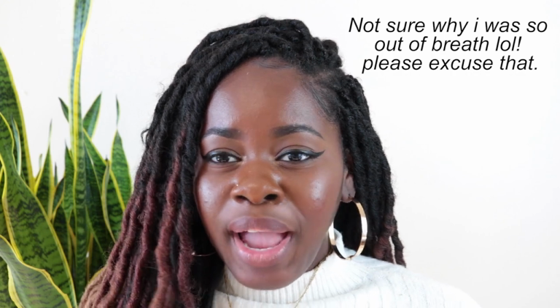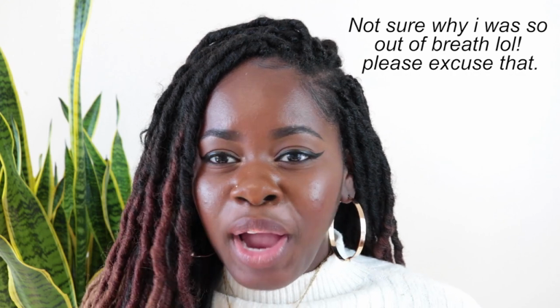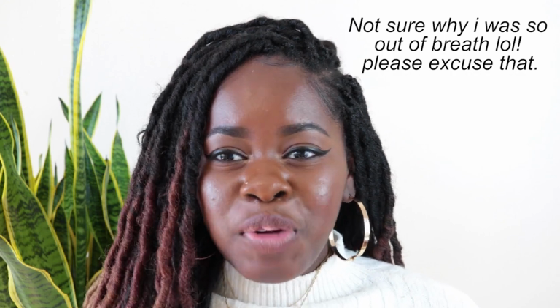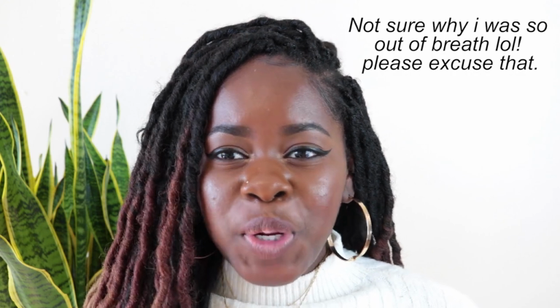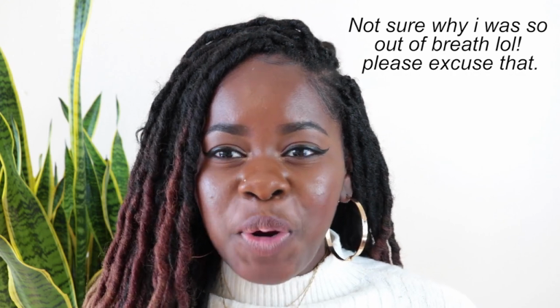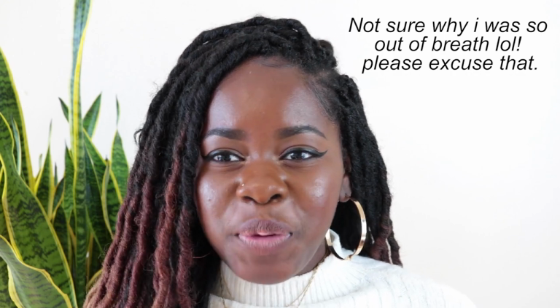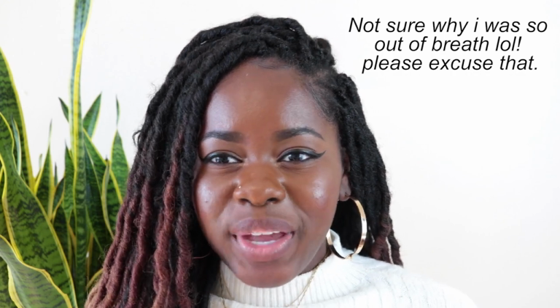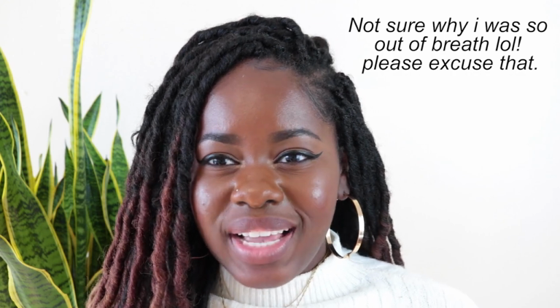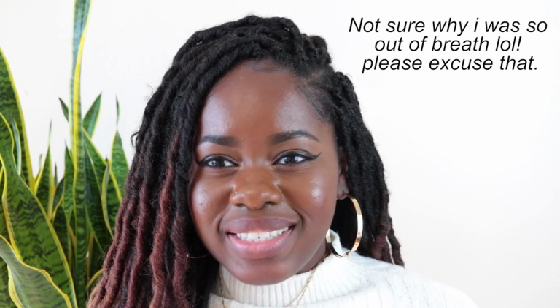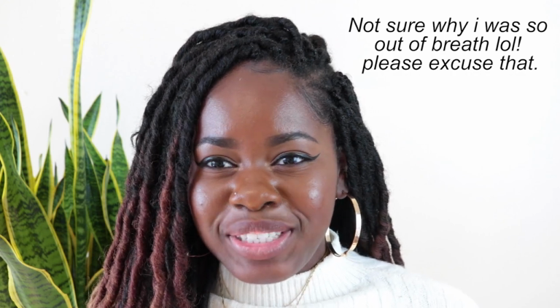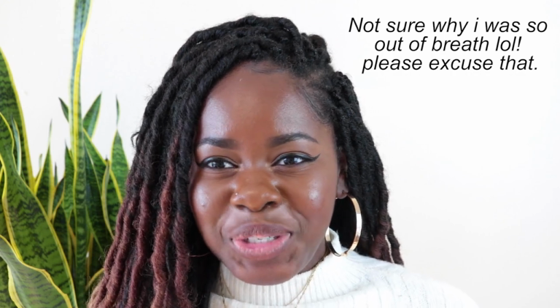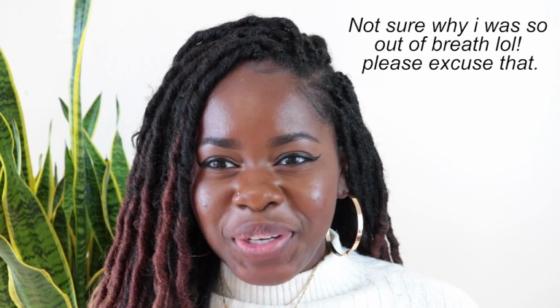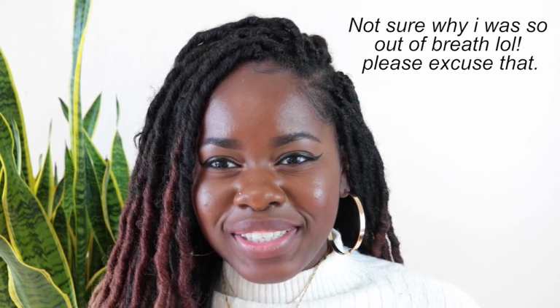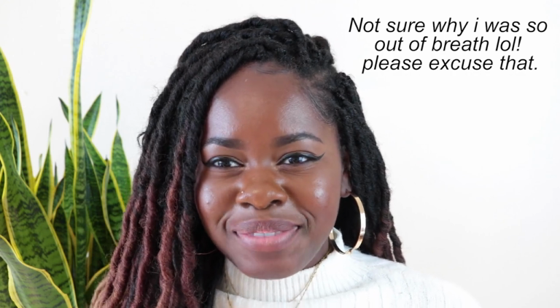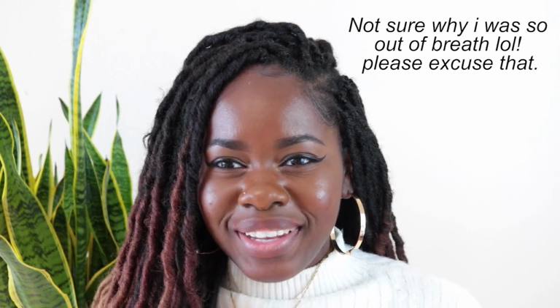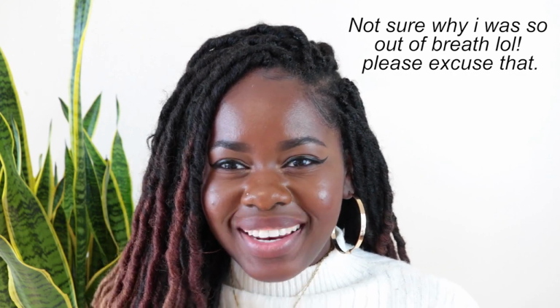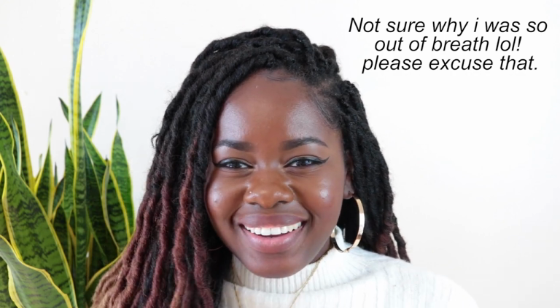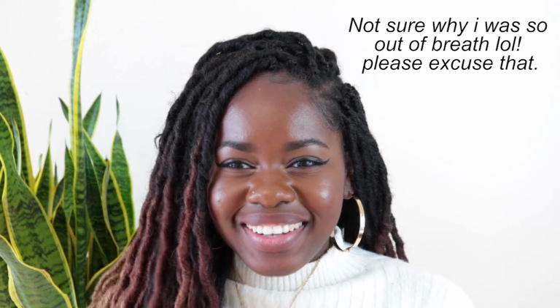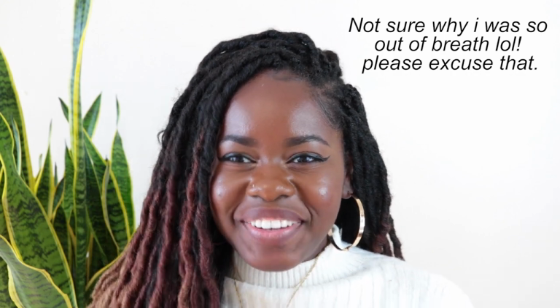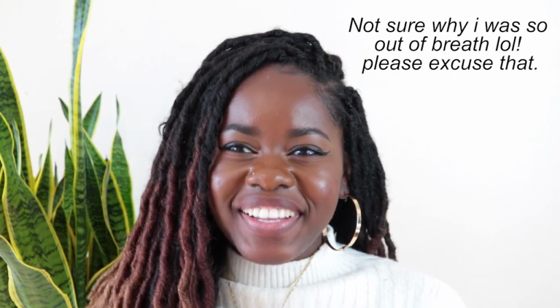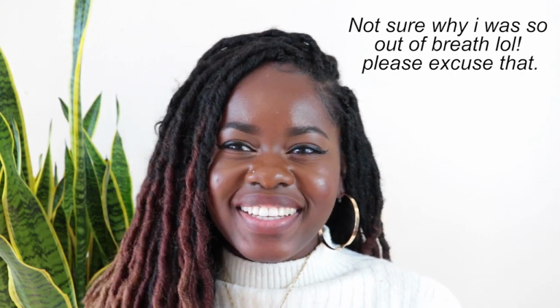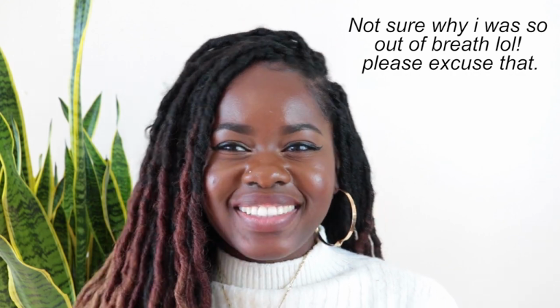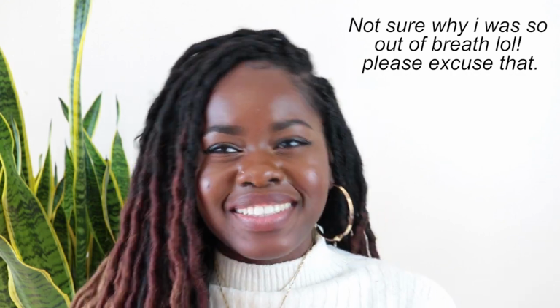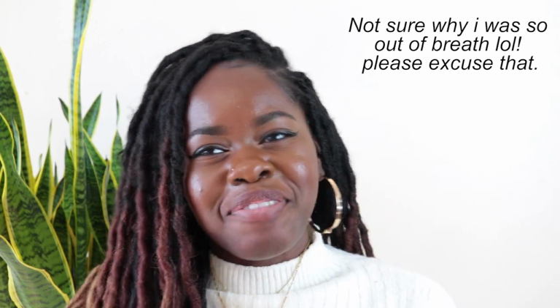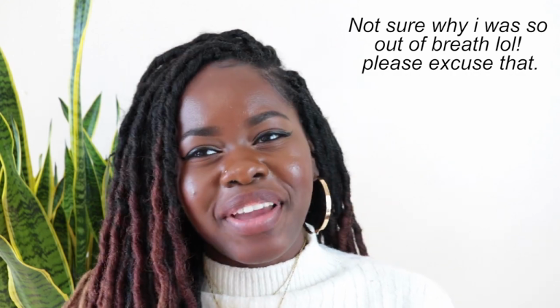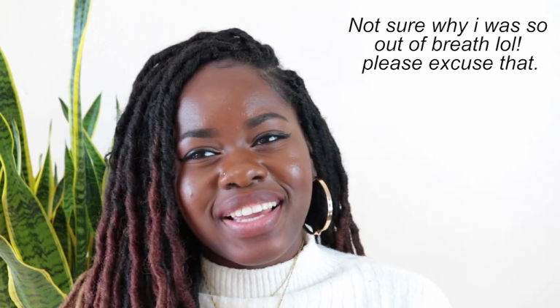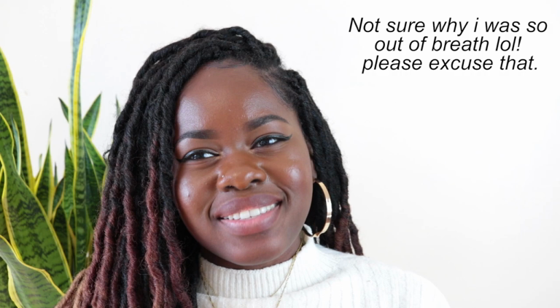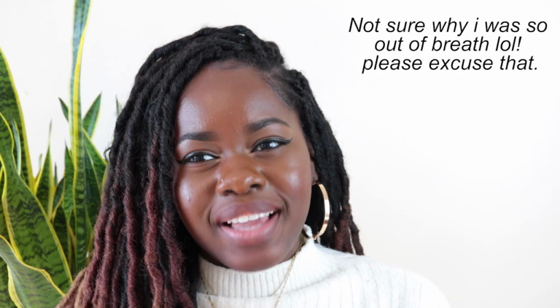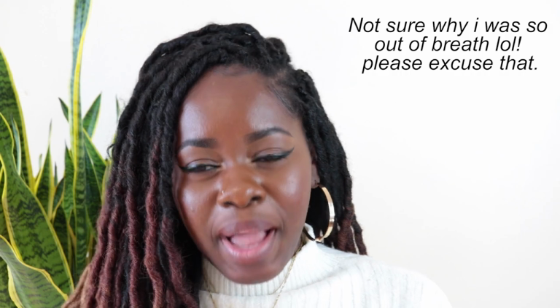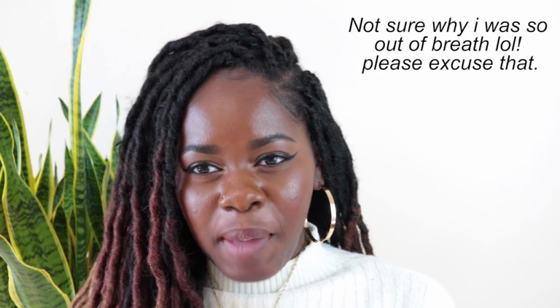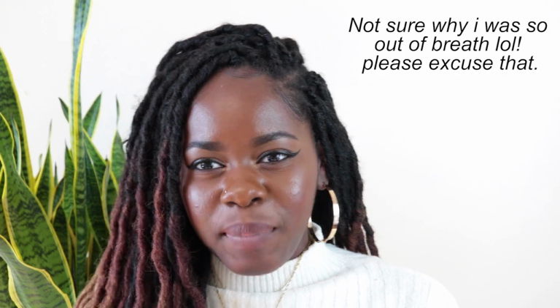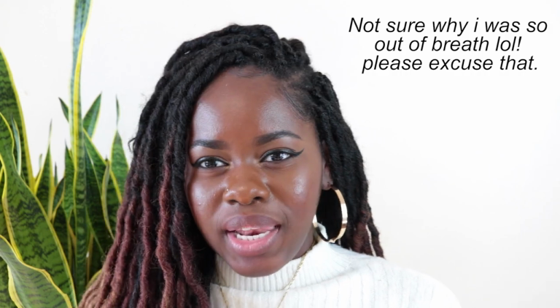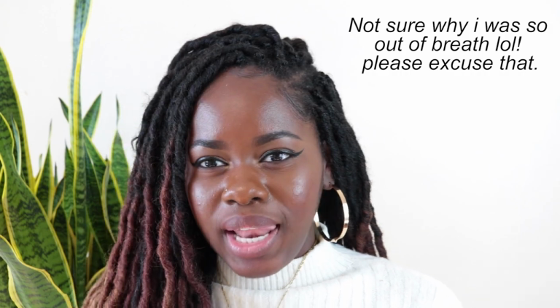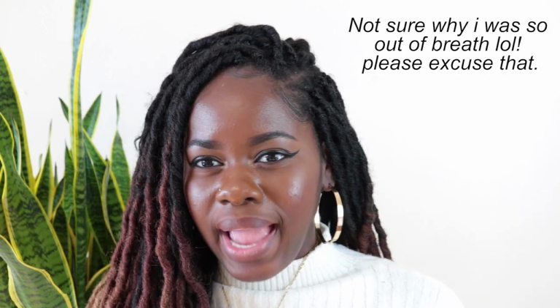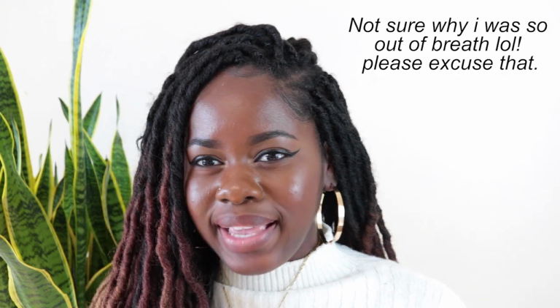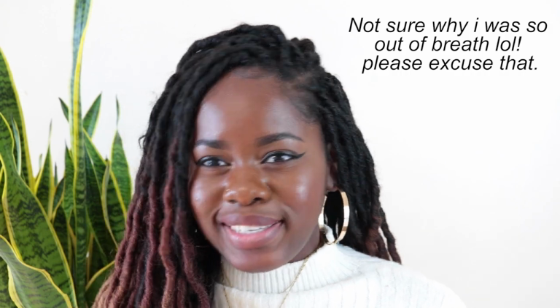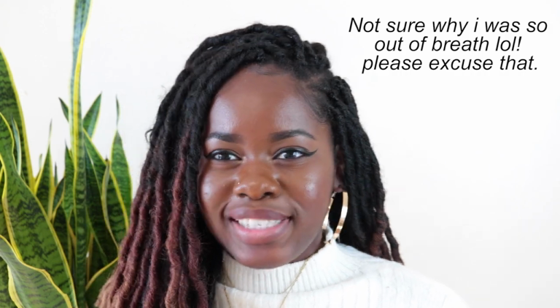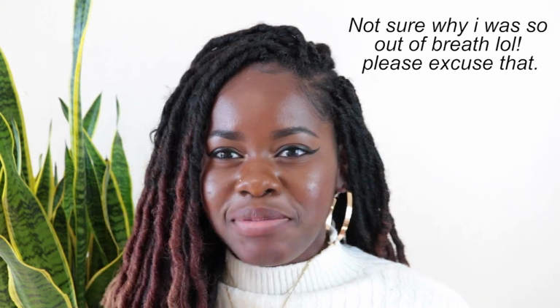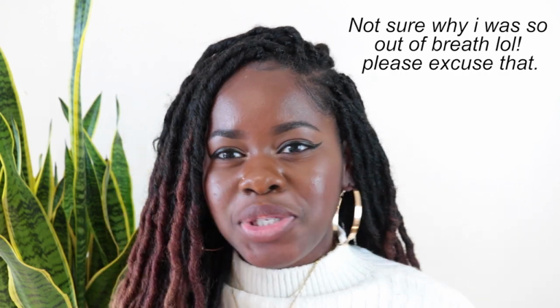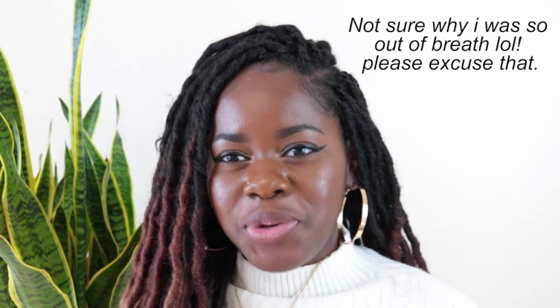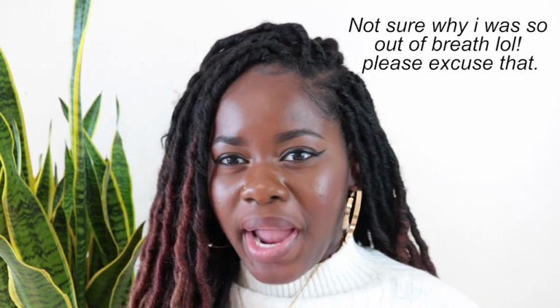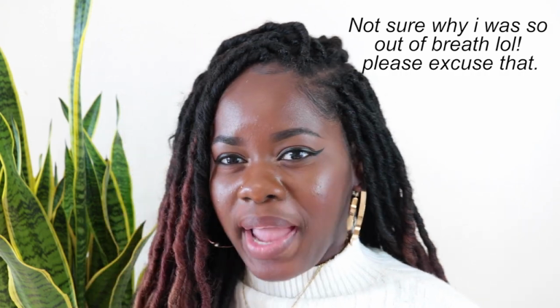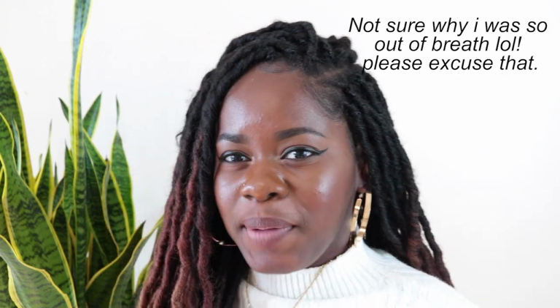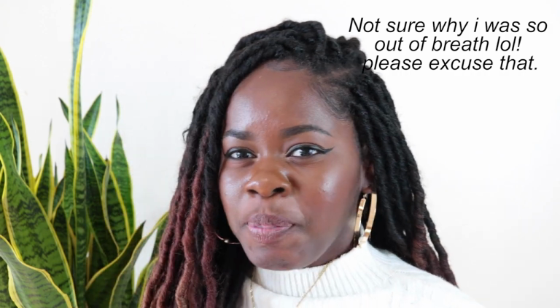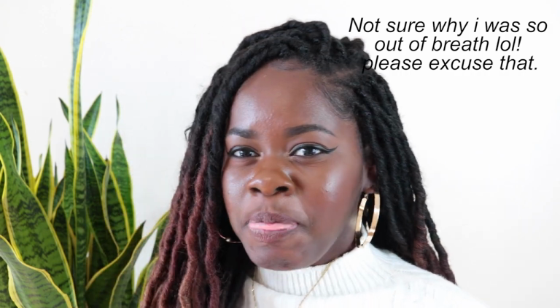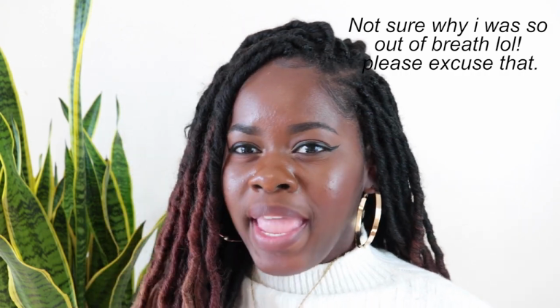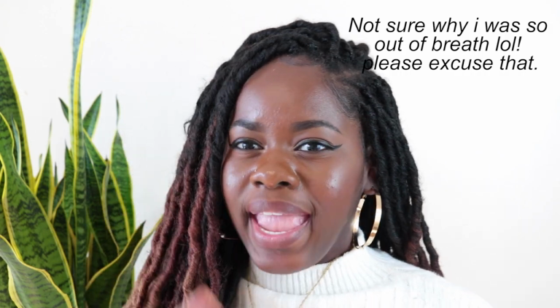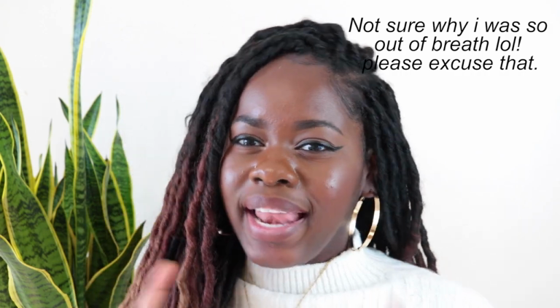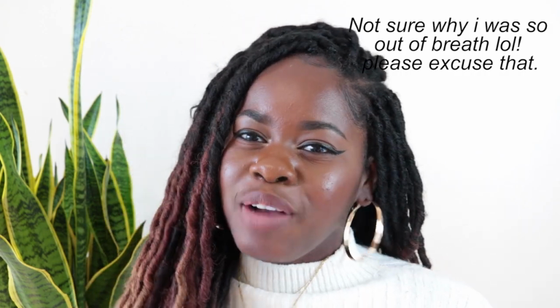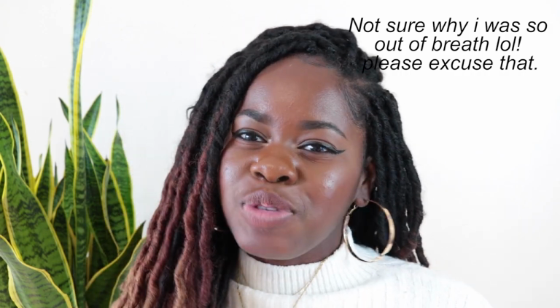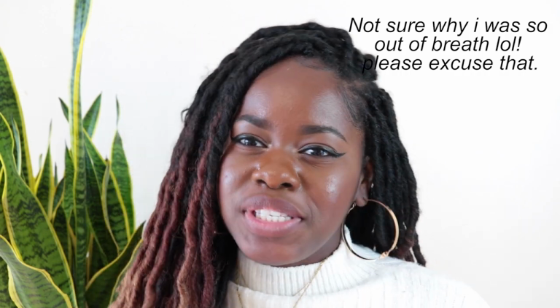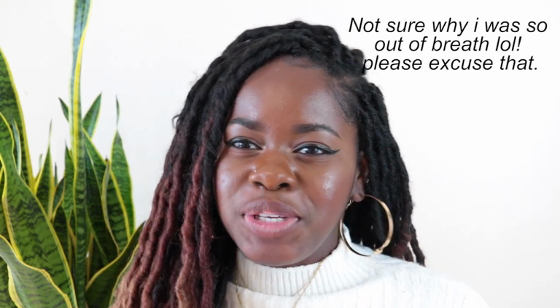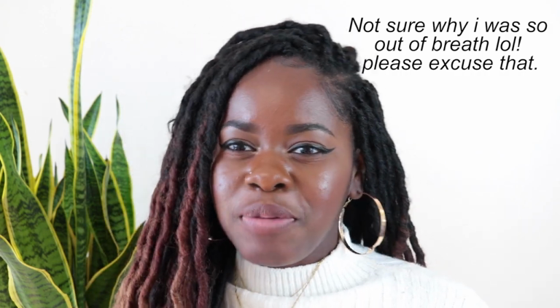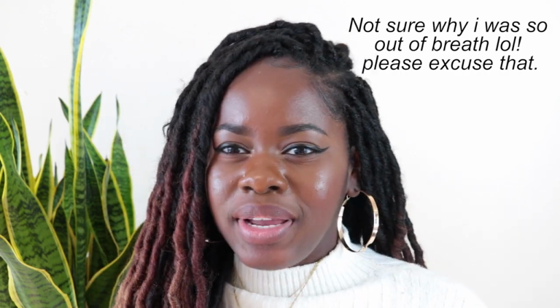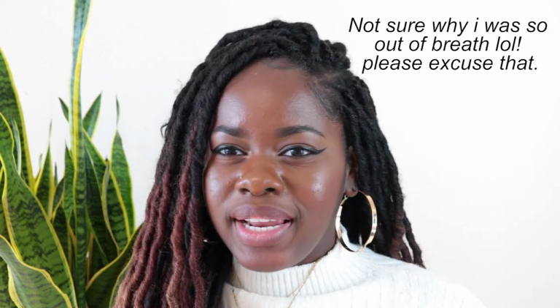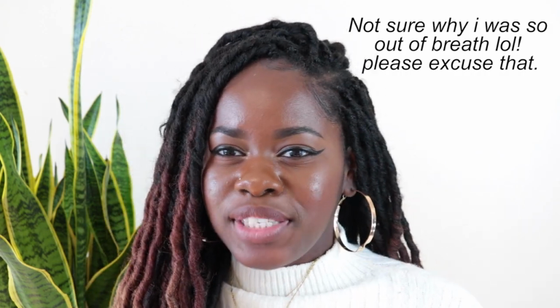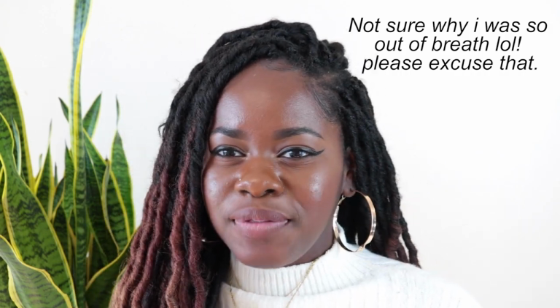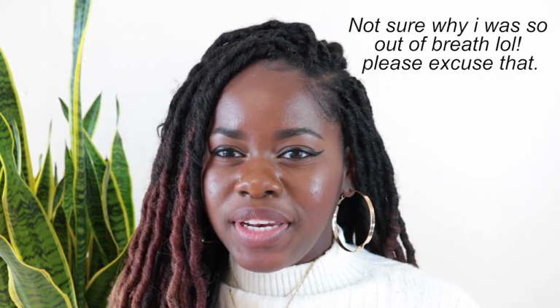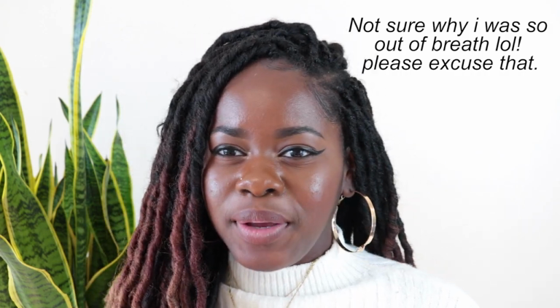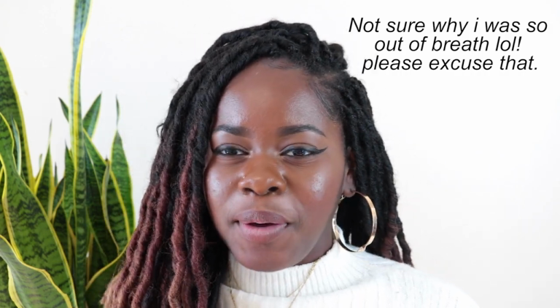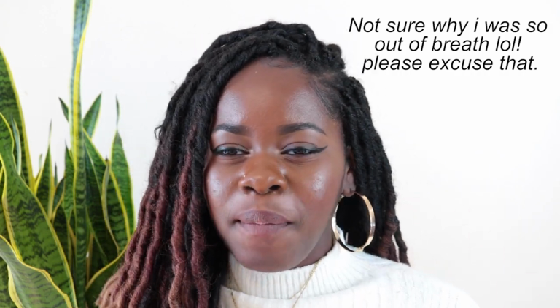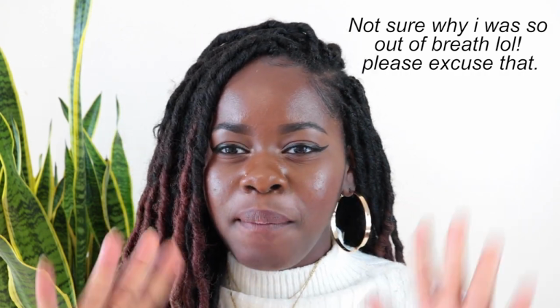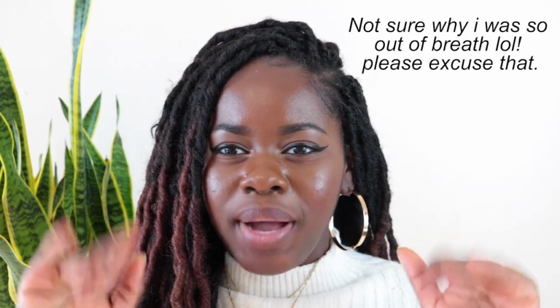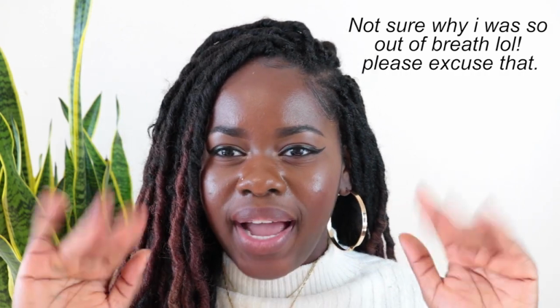I really hope you guys enjoyed this video. Don't forget to comment, like, and subscribe, and I will see you in my next video. Bye!